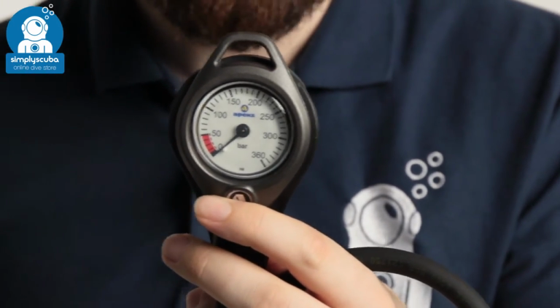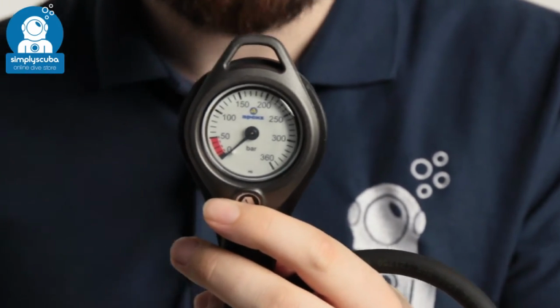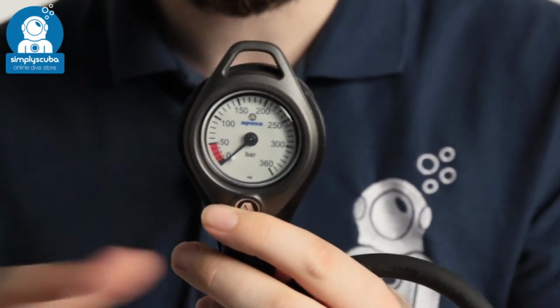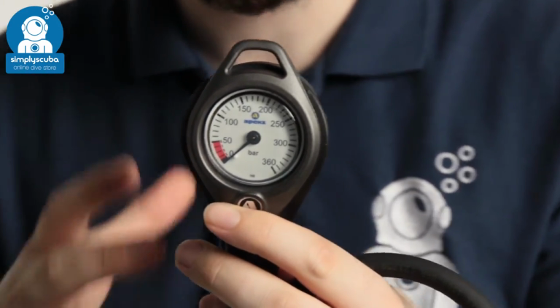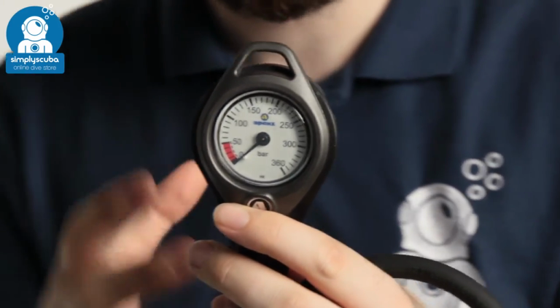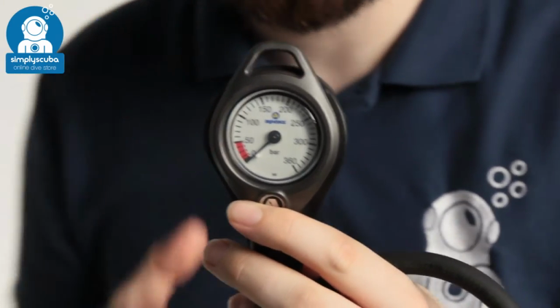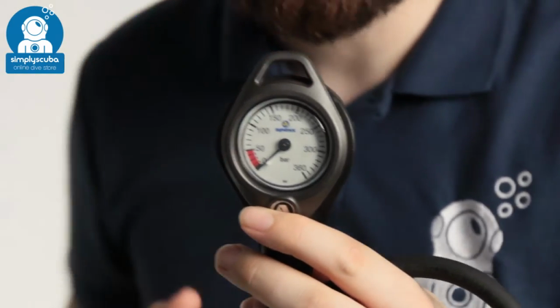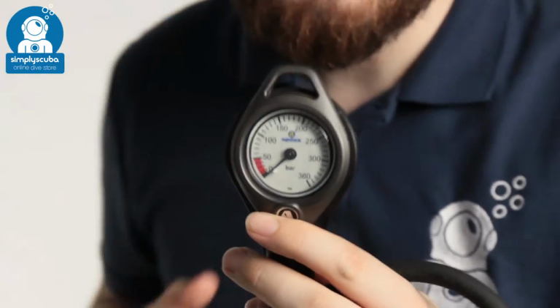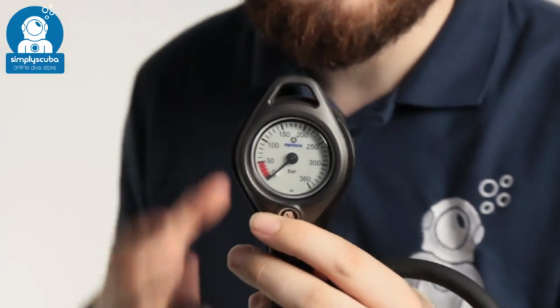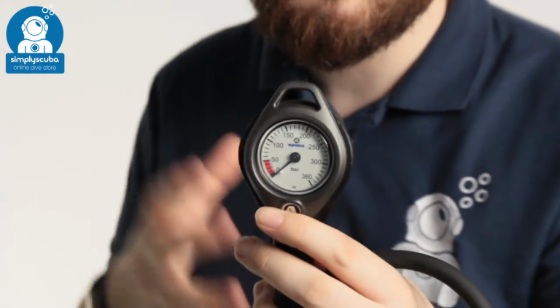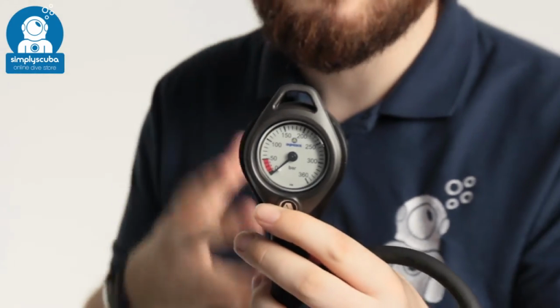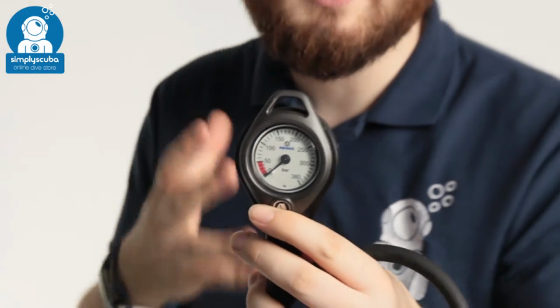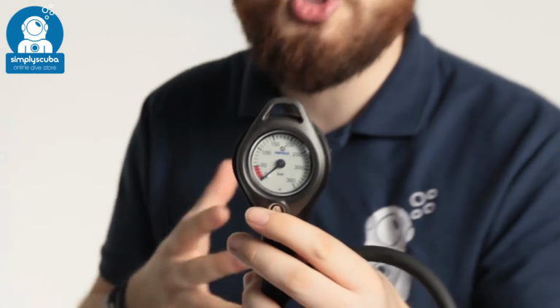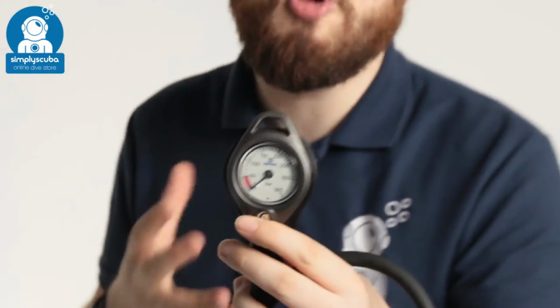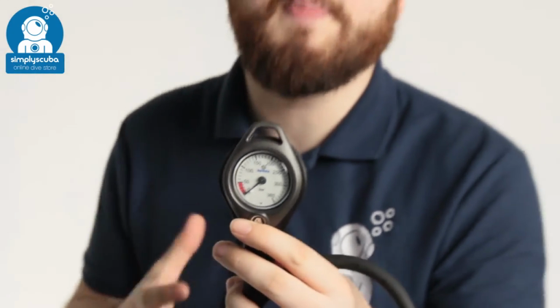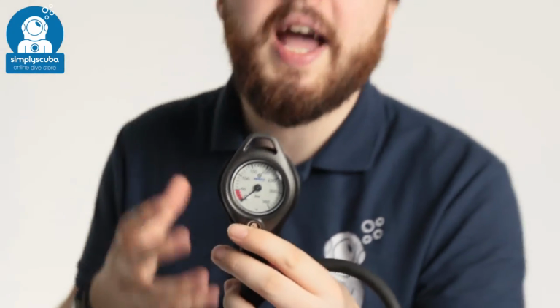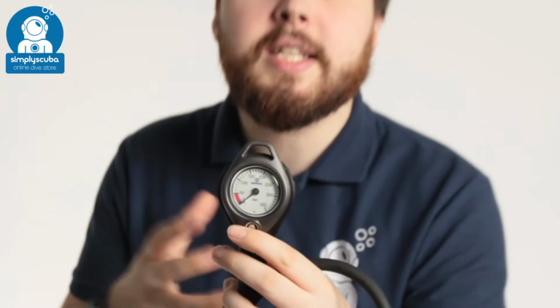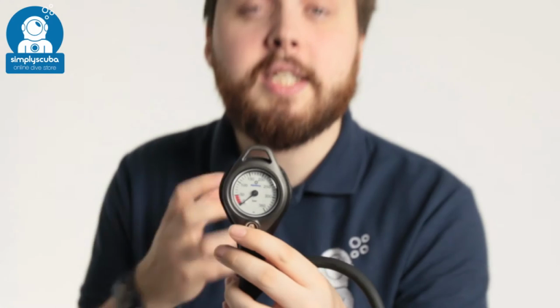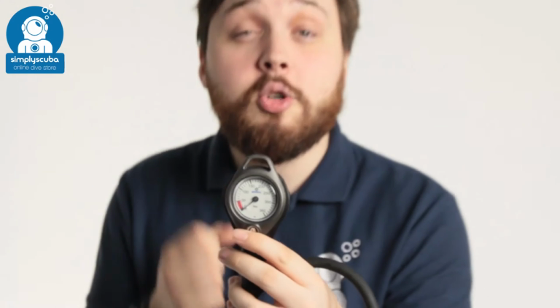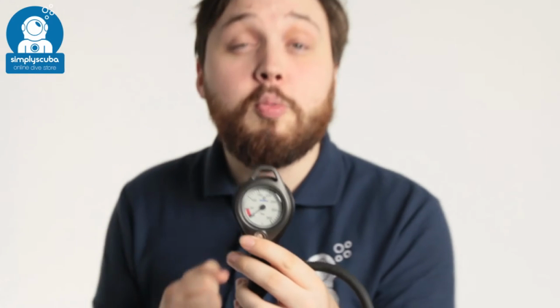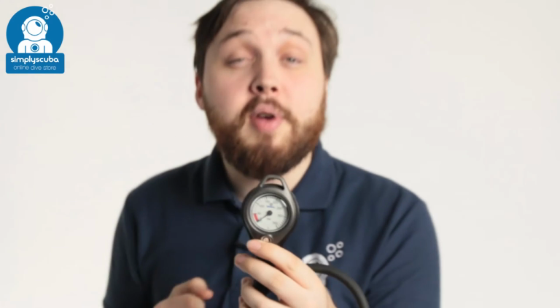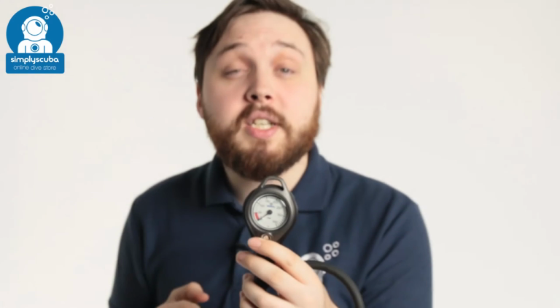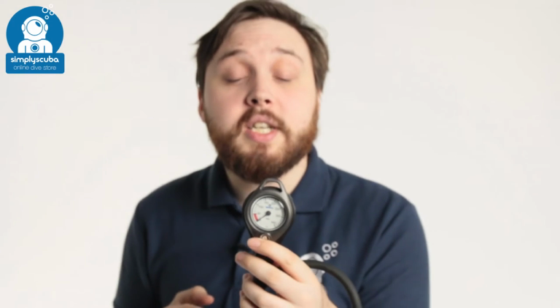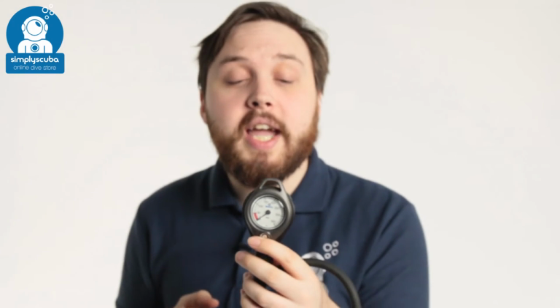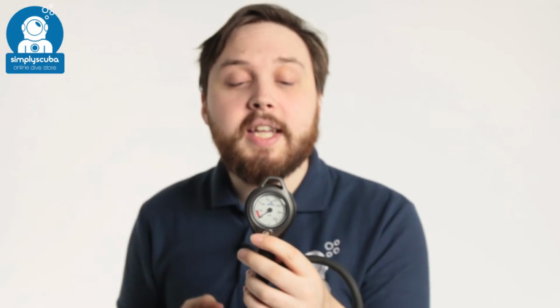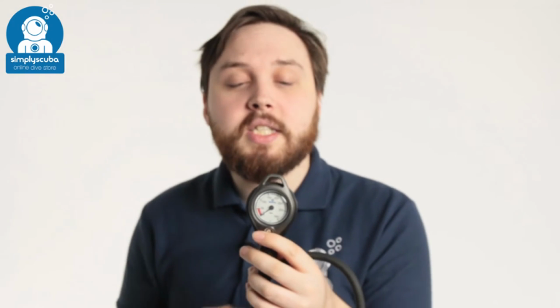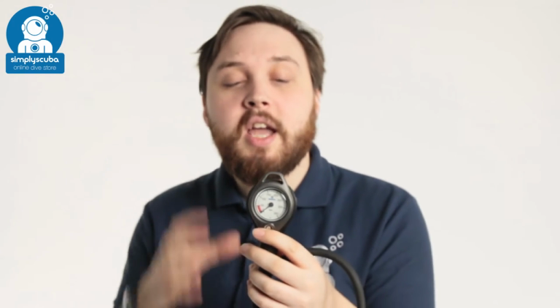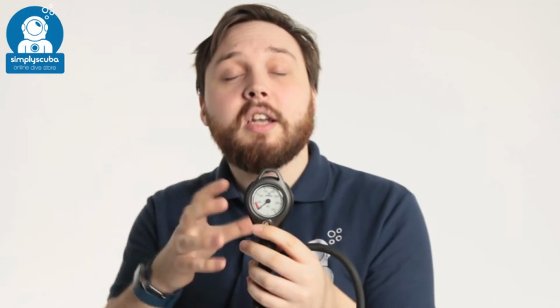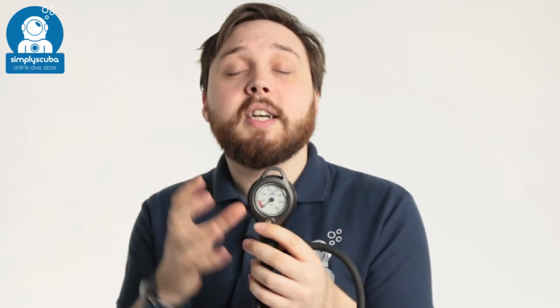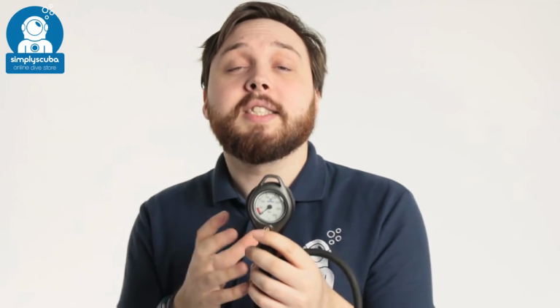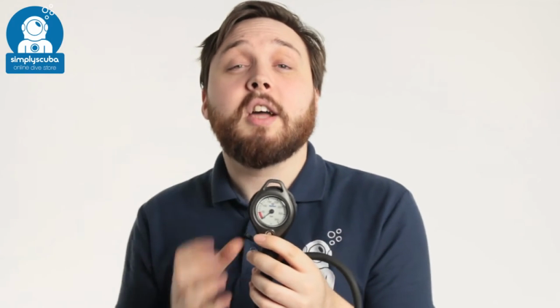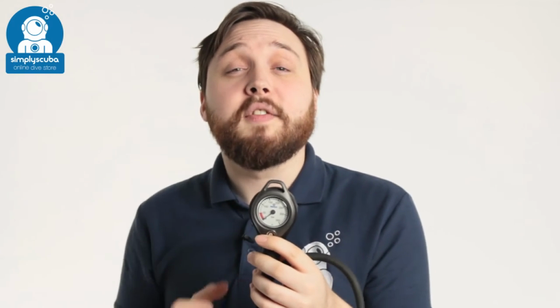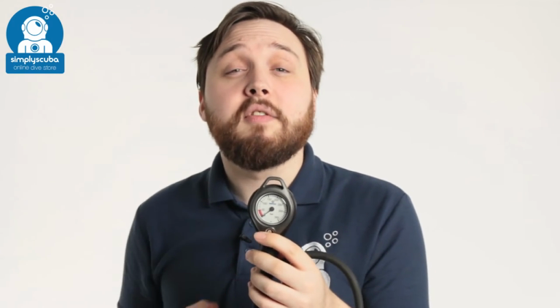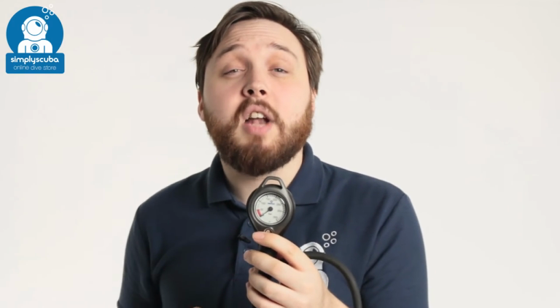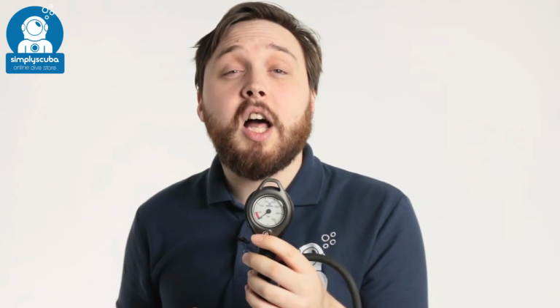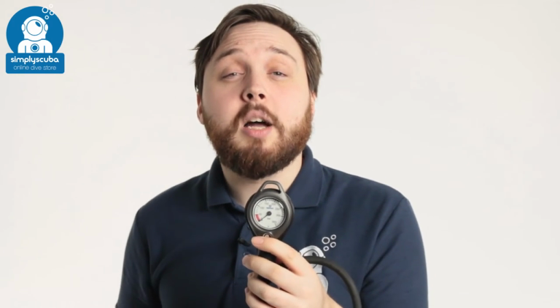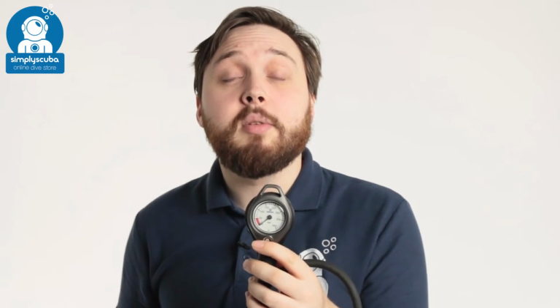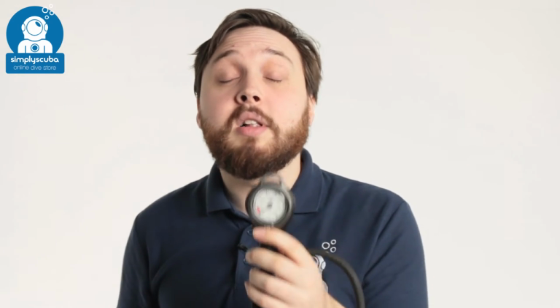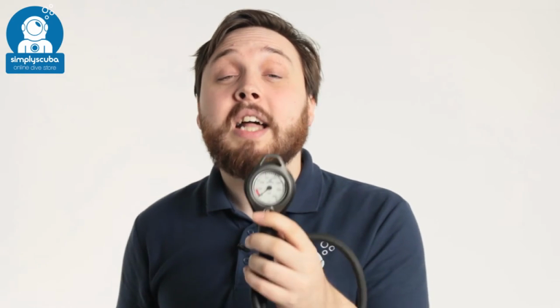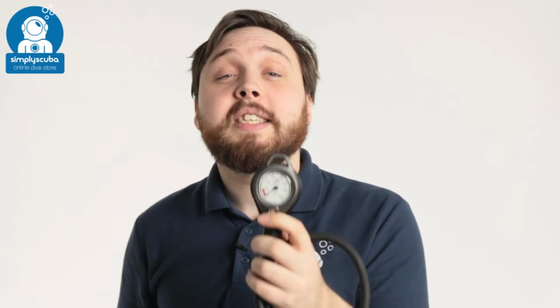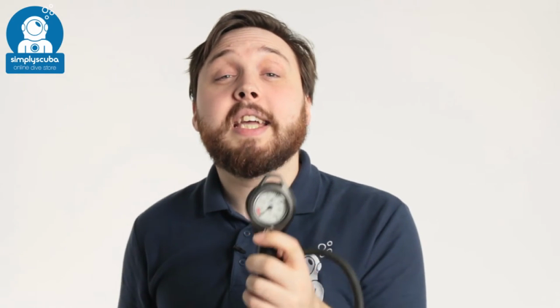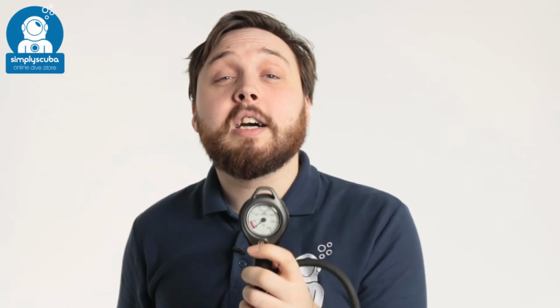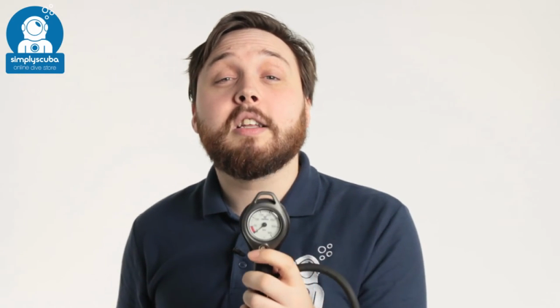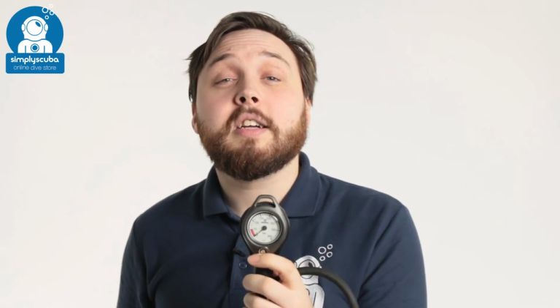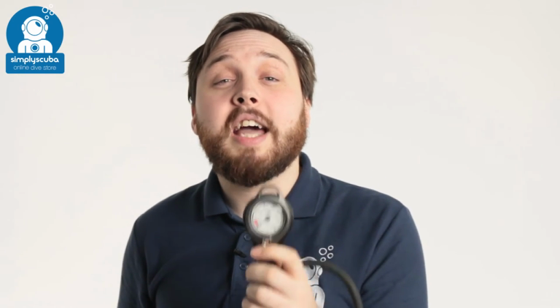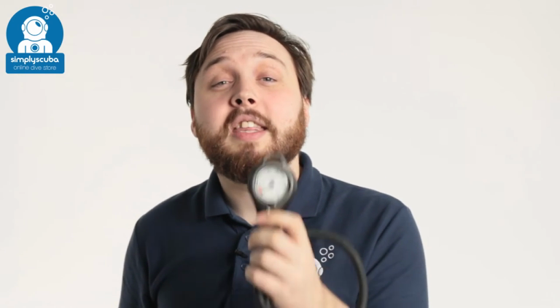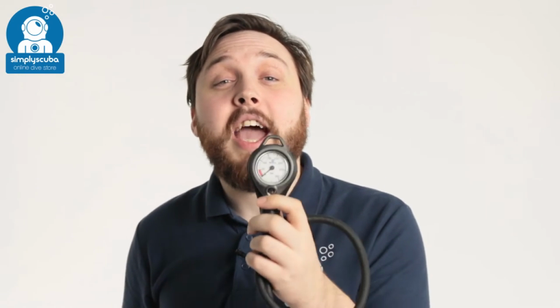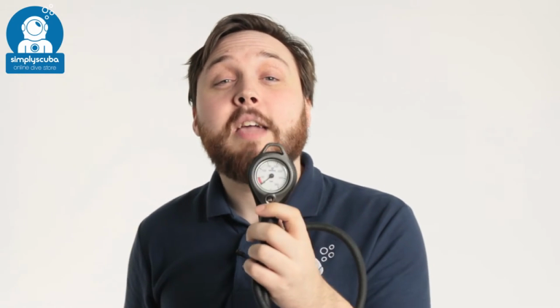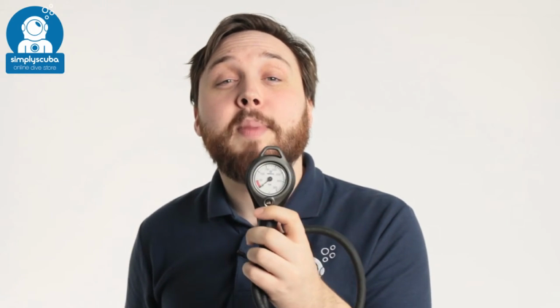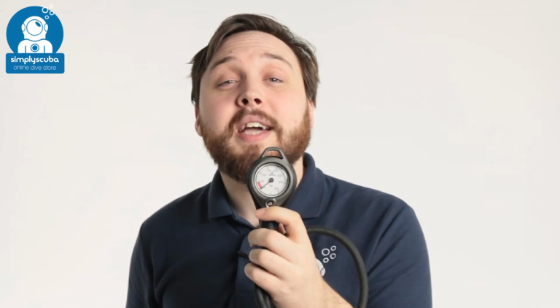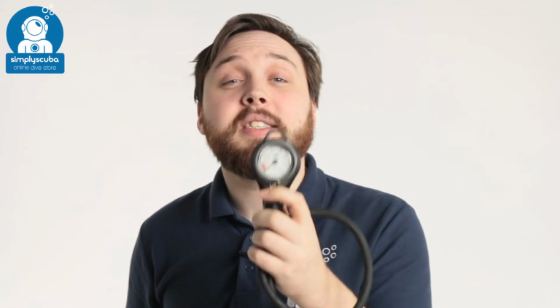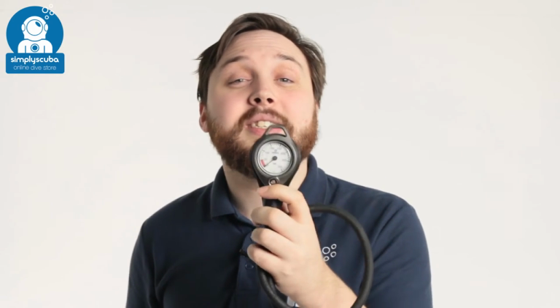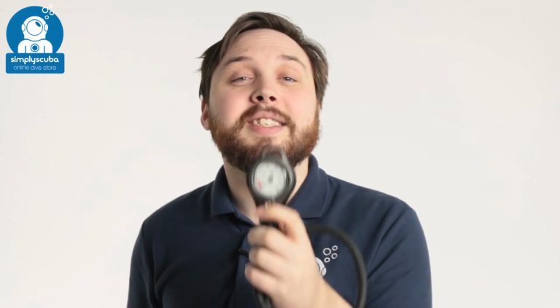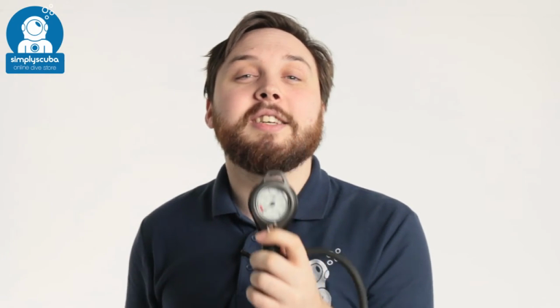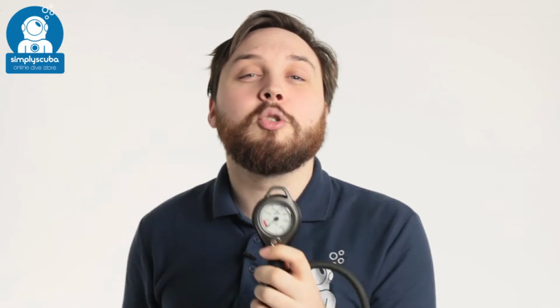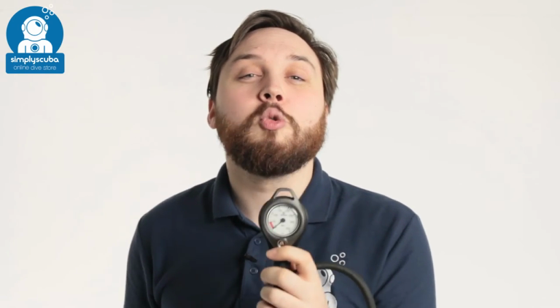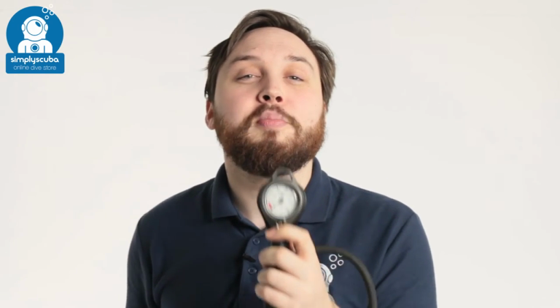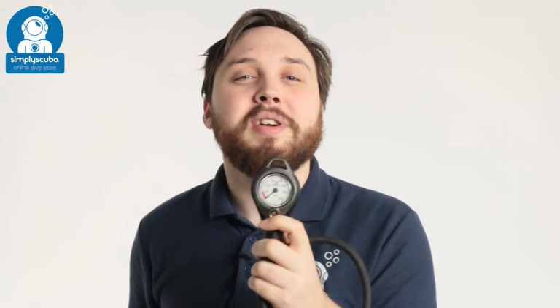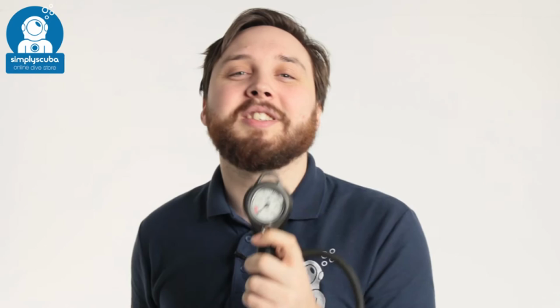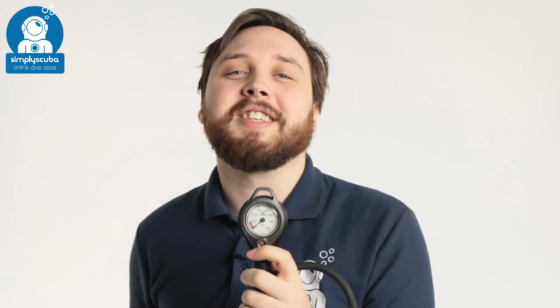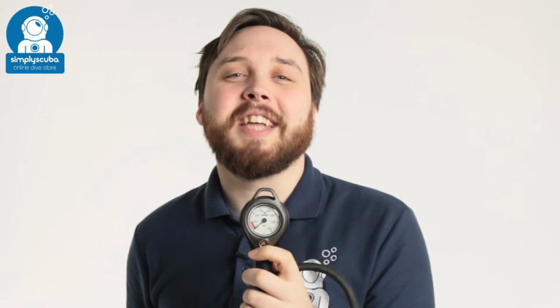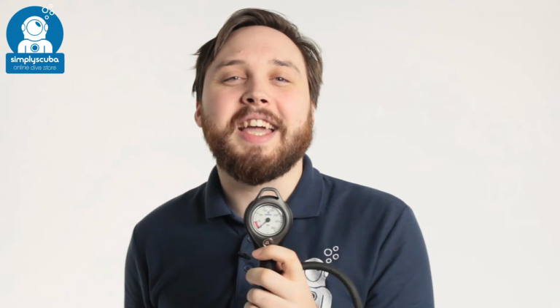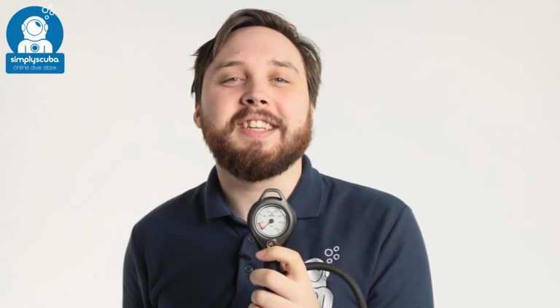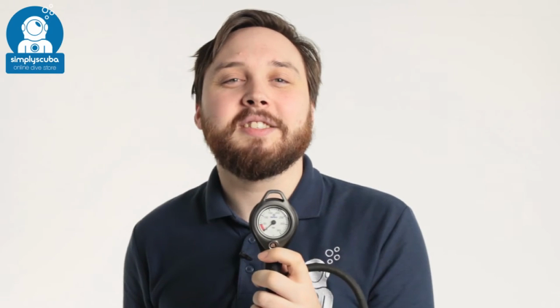So if you need a nice compact single pressure gauge, nice tough and reliable, take a look at the Apex Single Pressure Gauge.